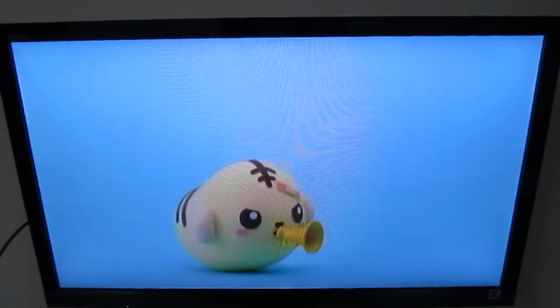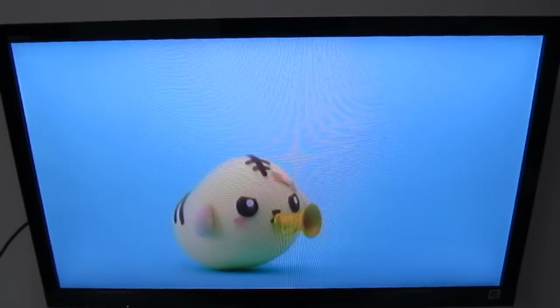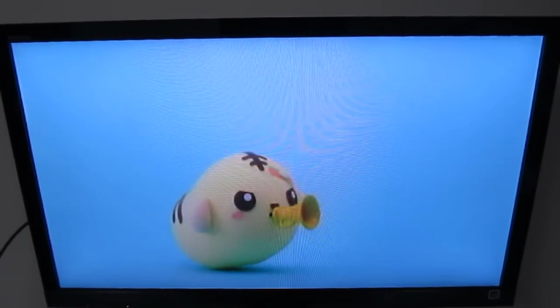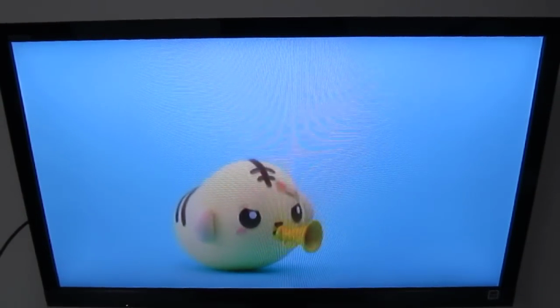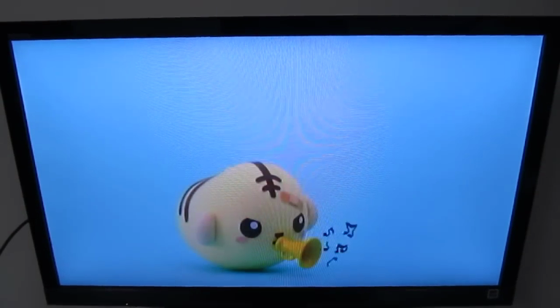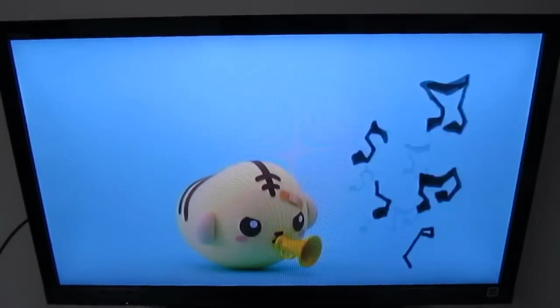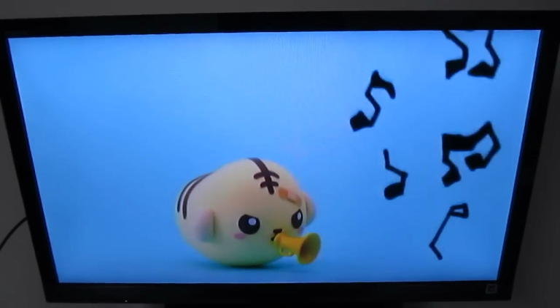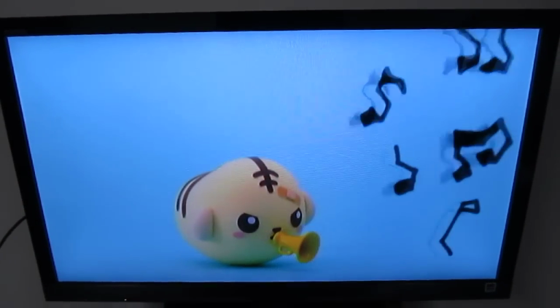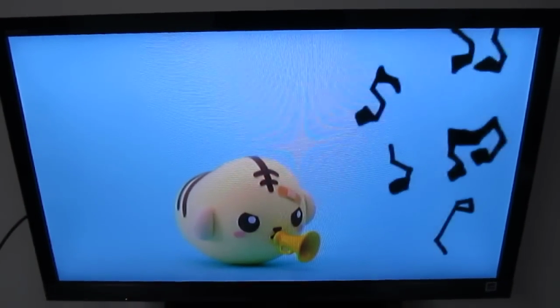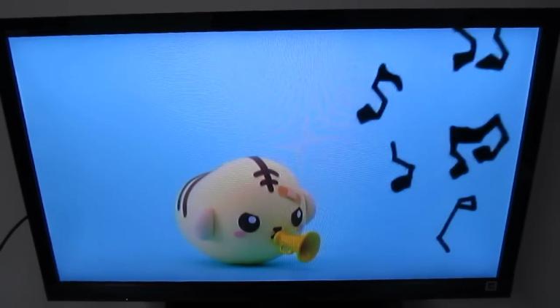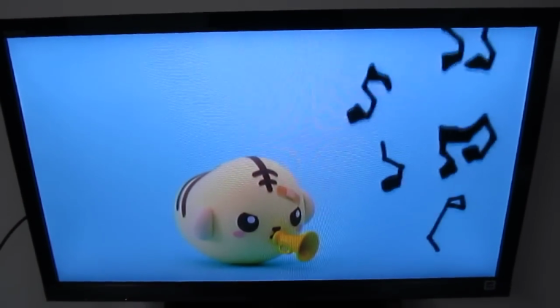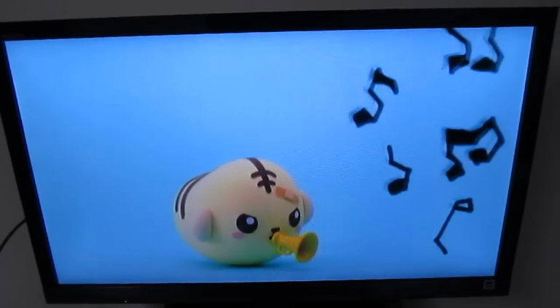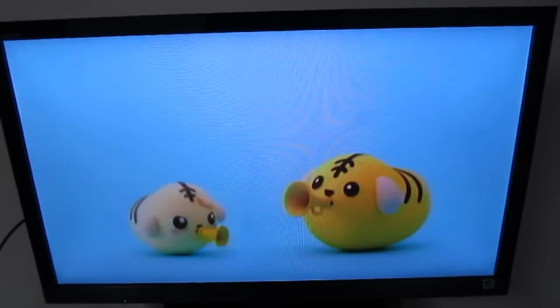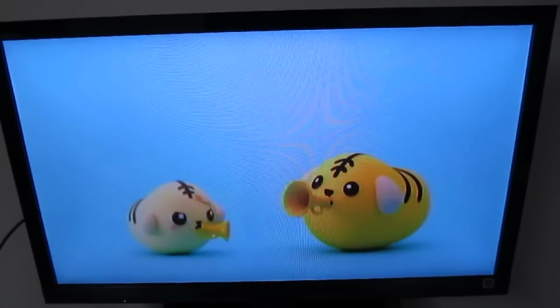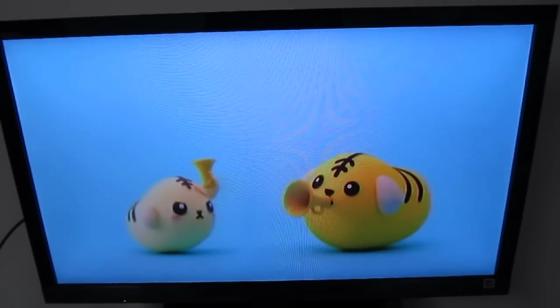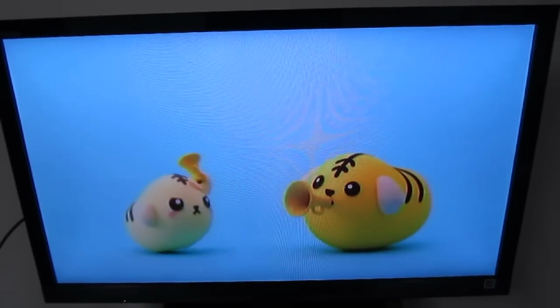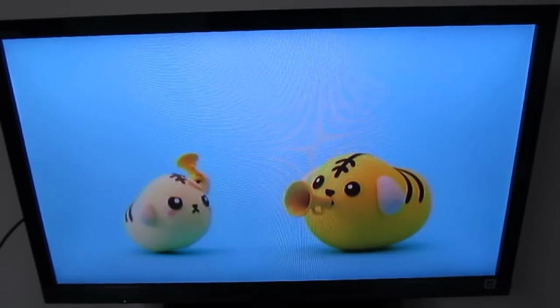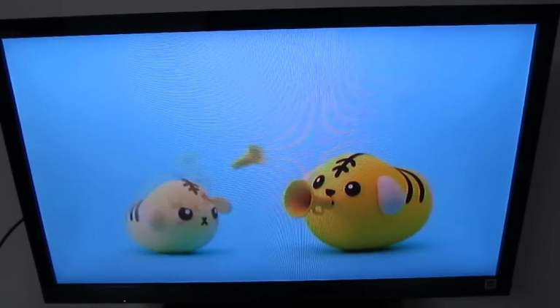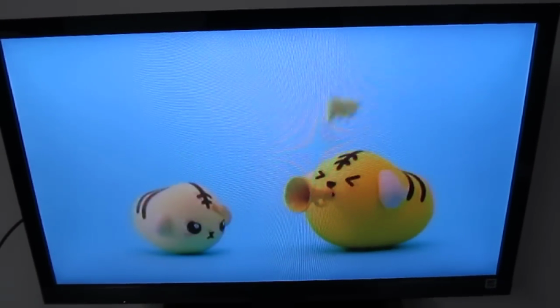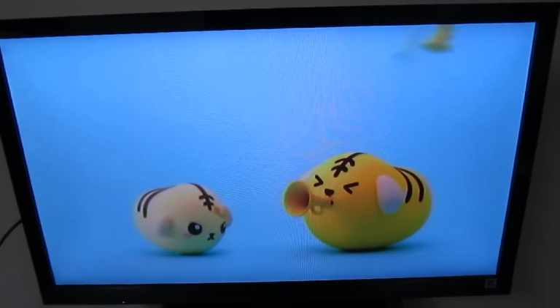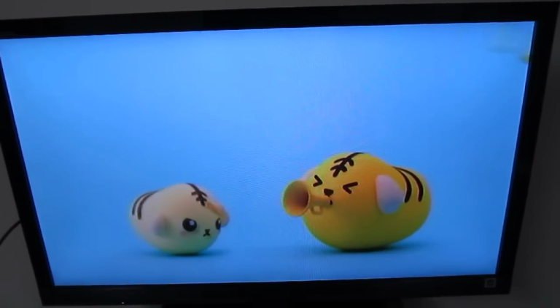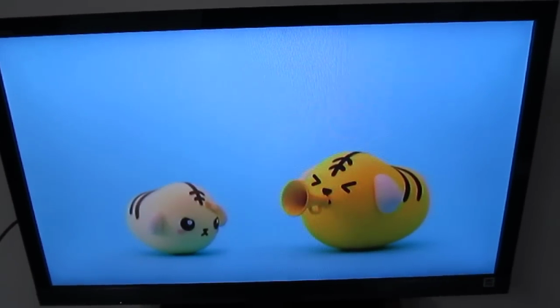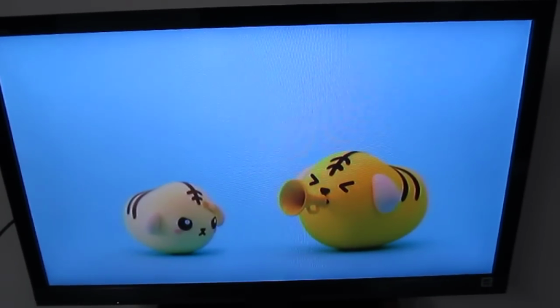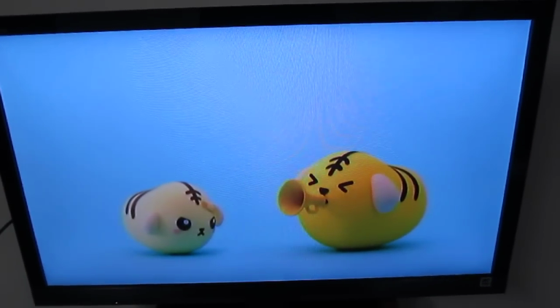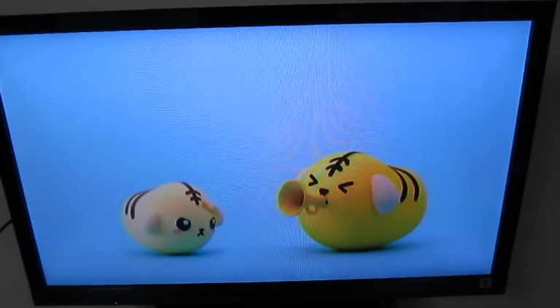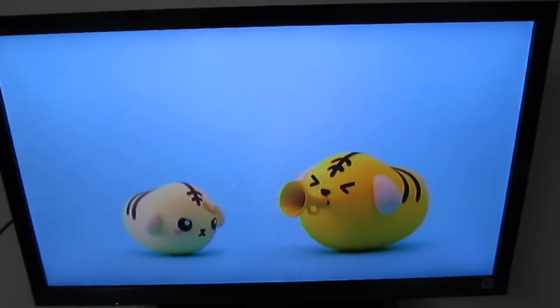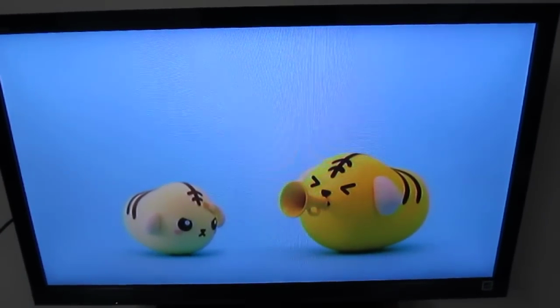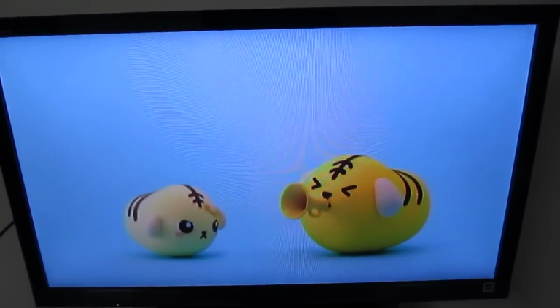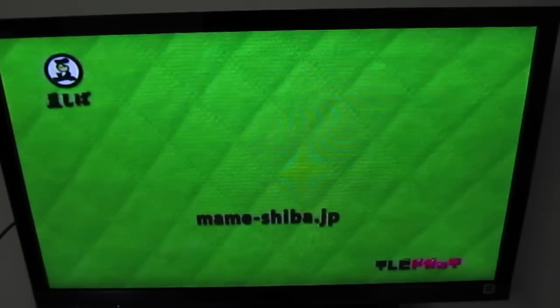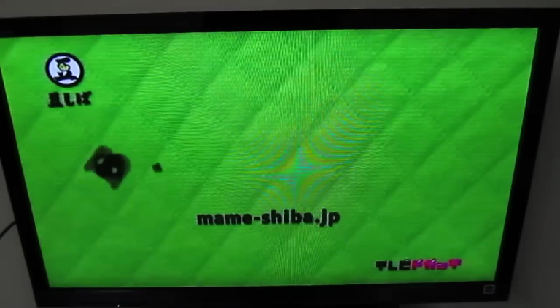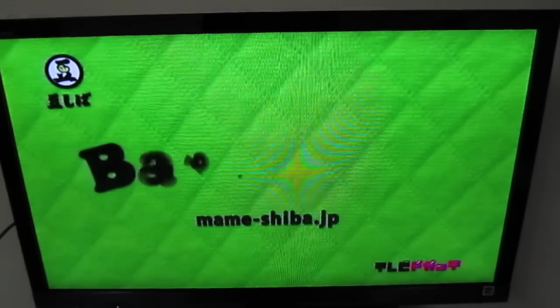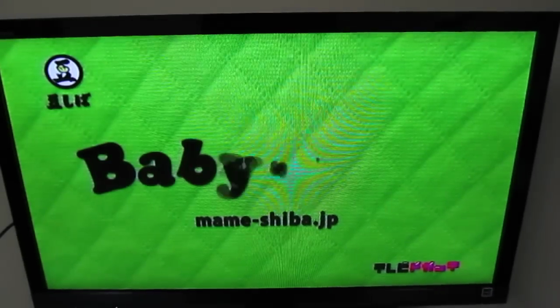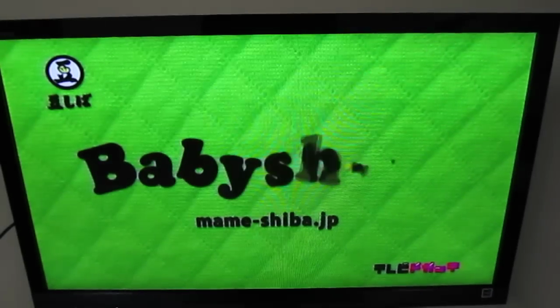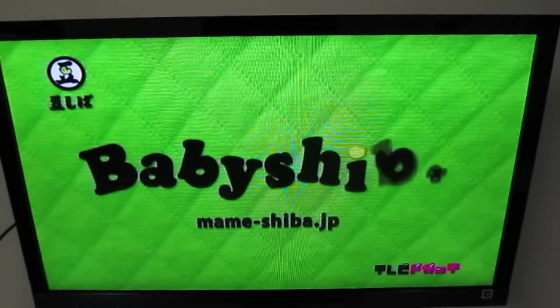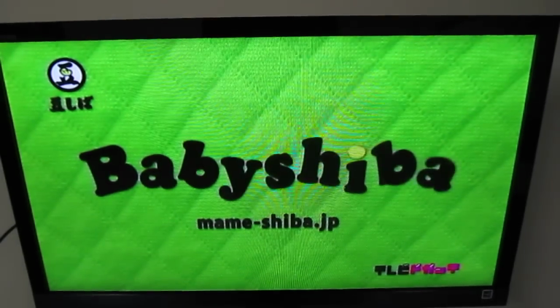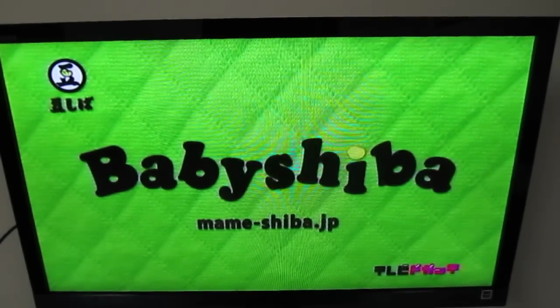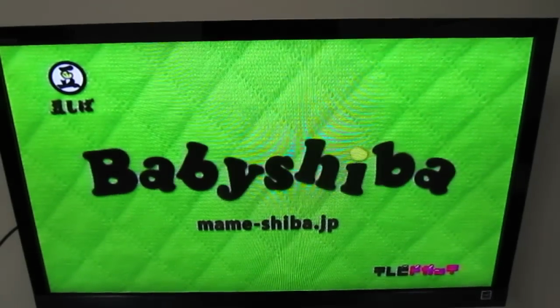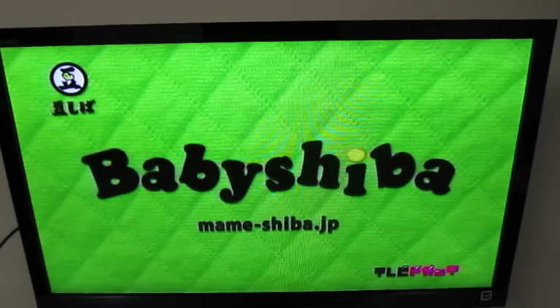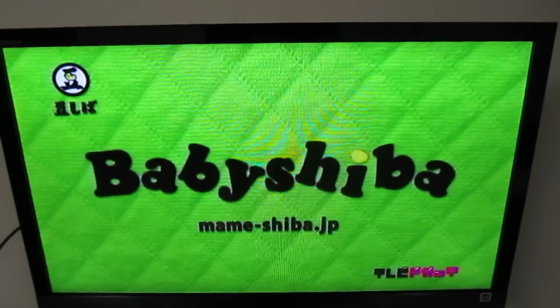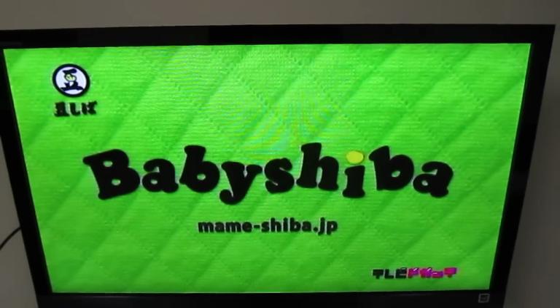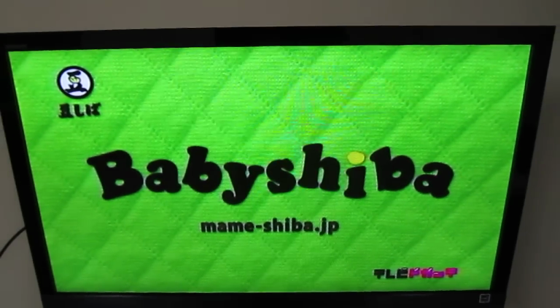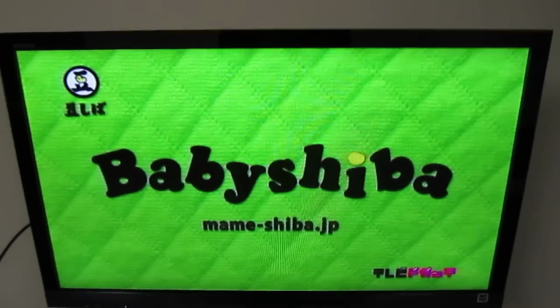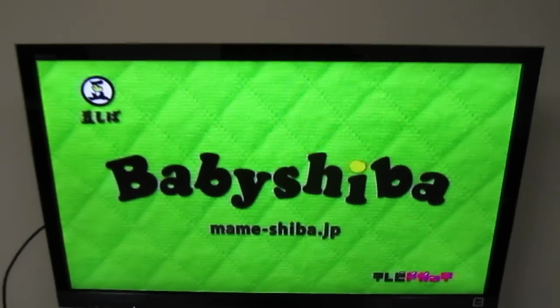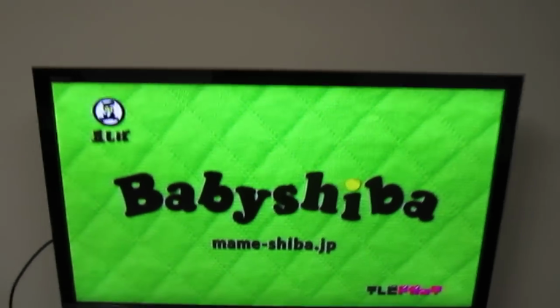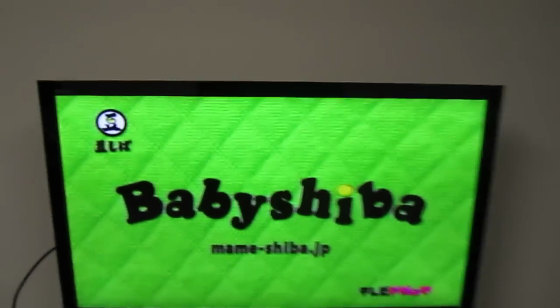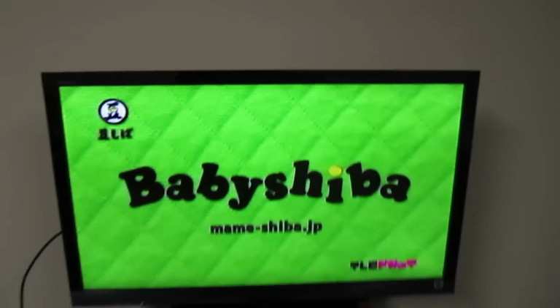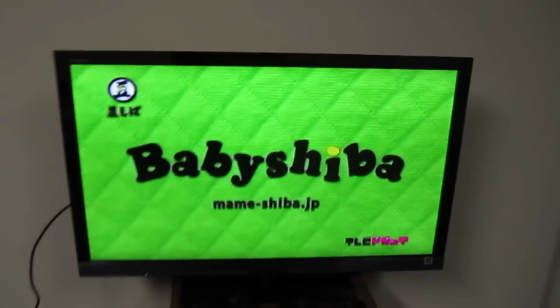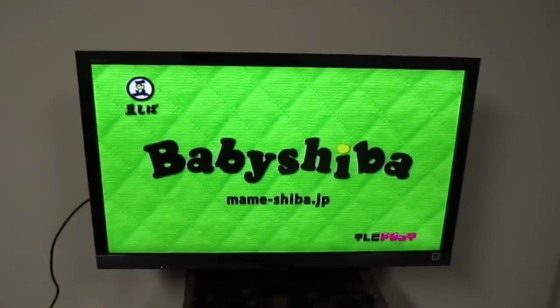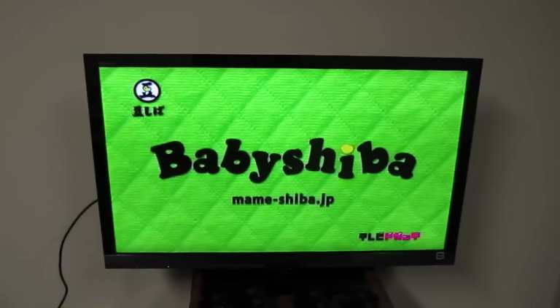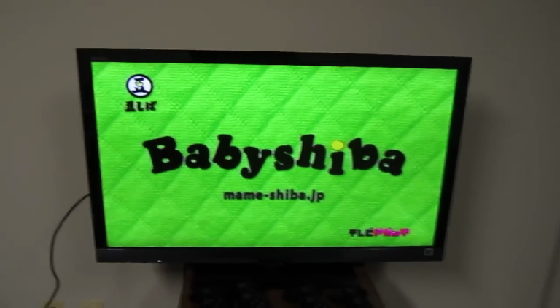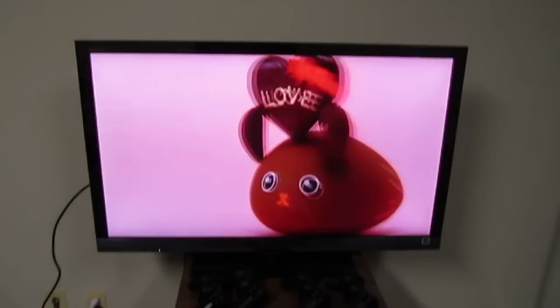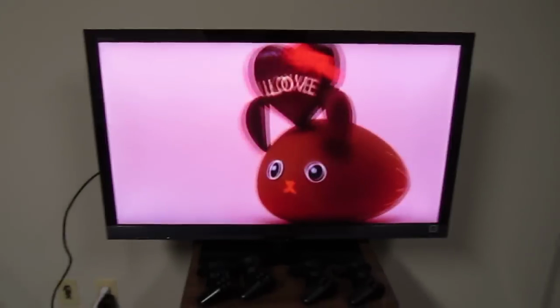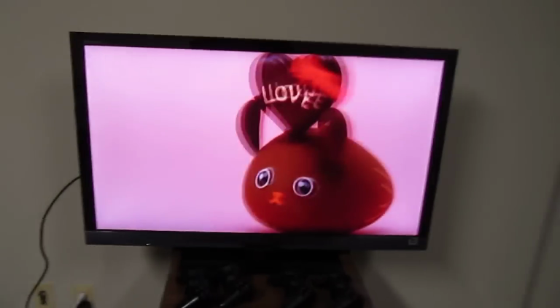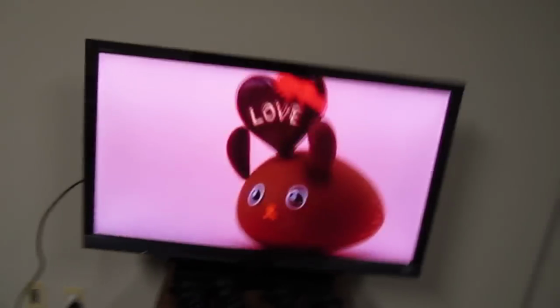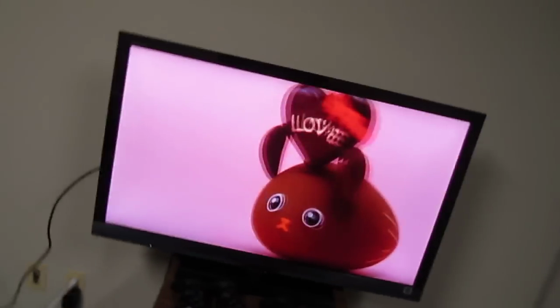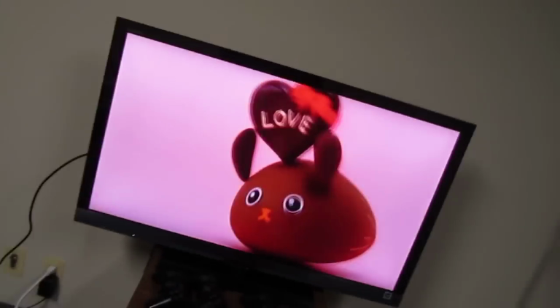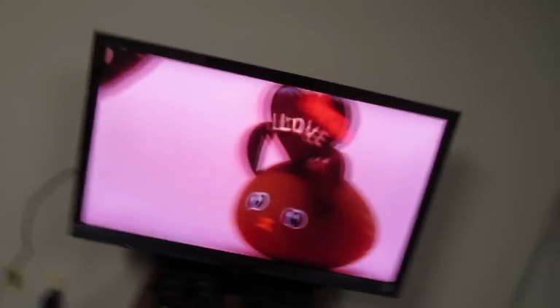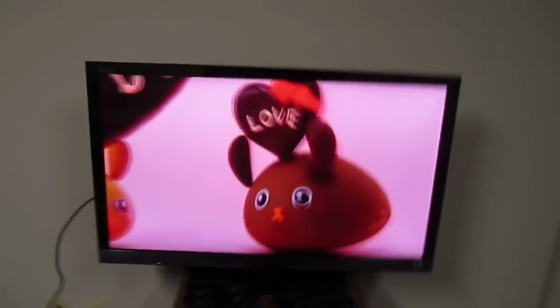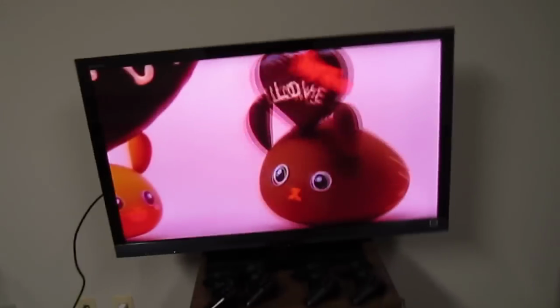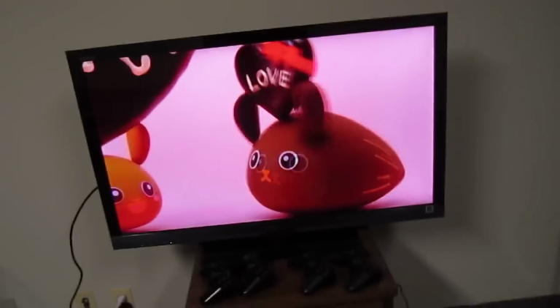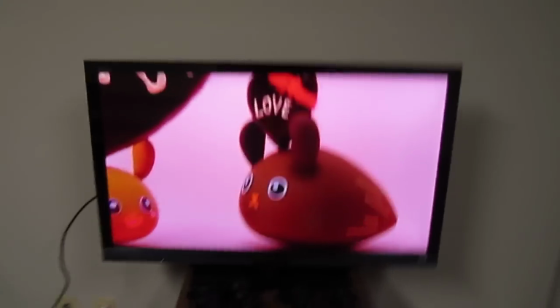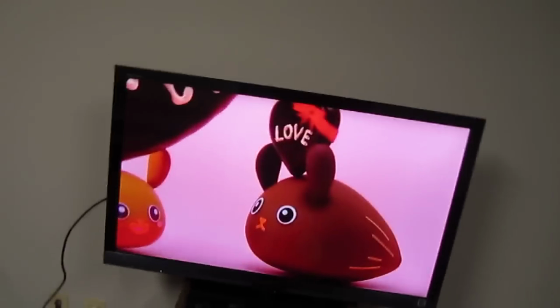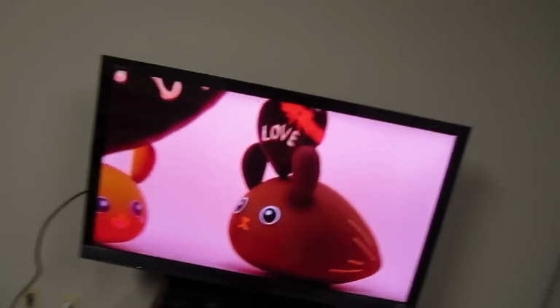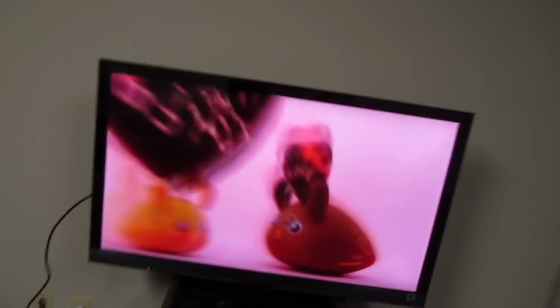See? This is the crazy stuff that they have on TV here. Baby Shiba.